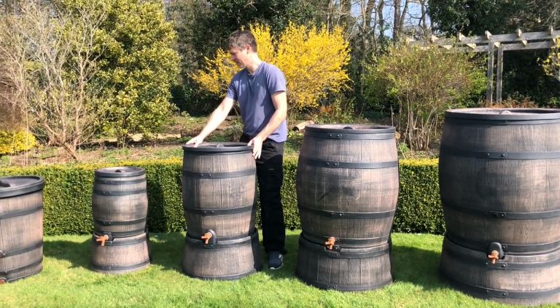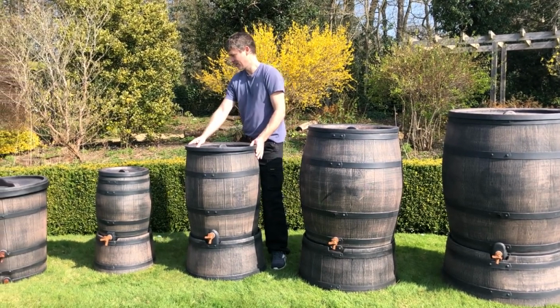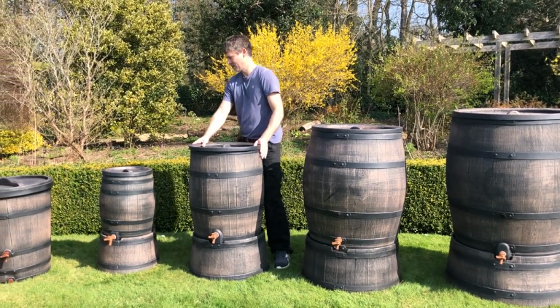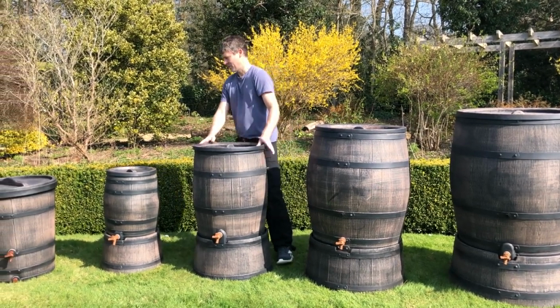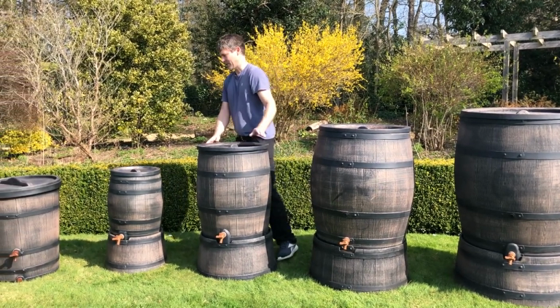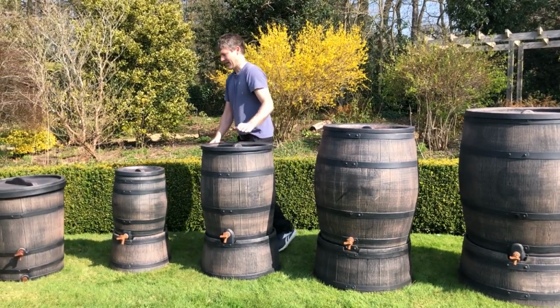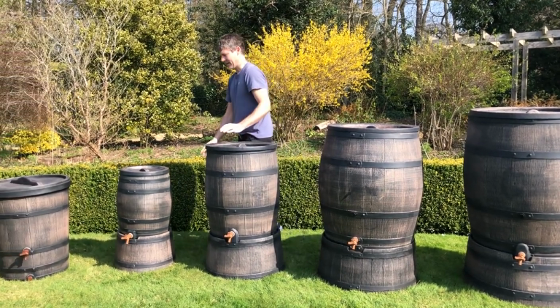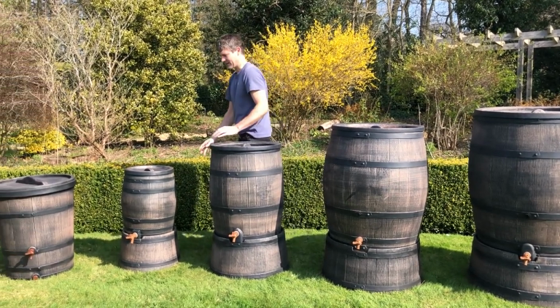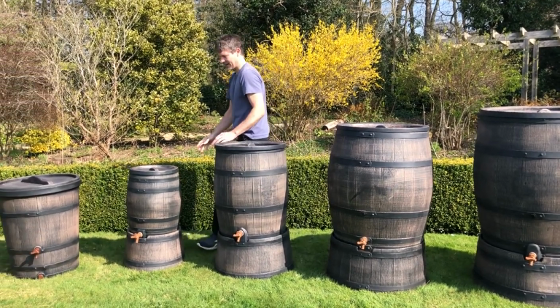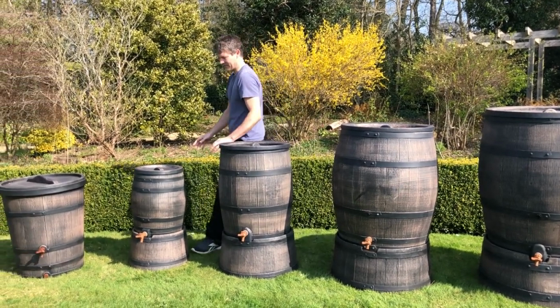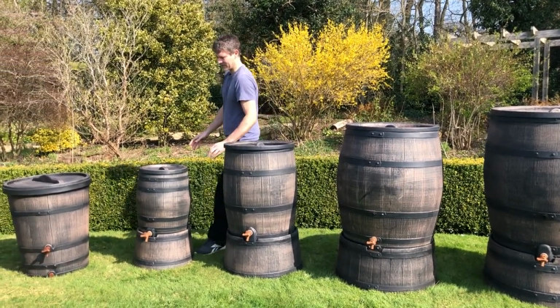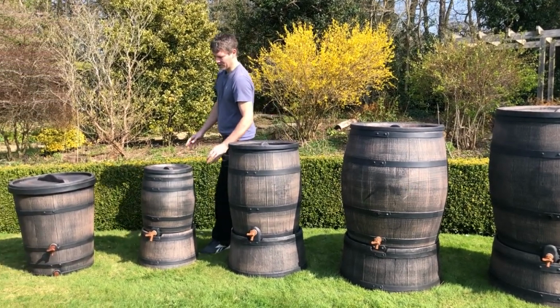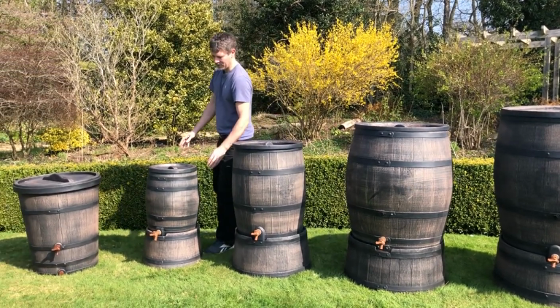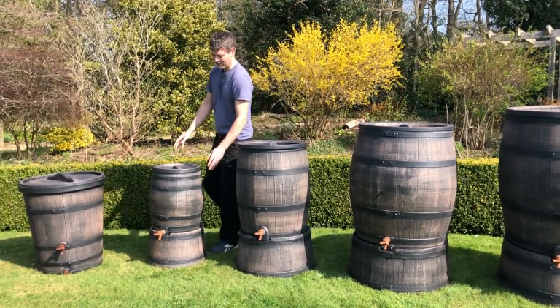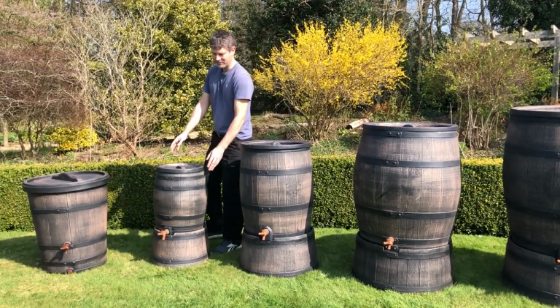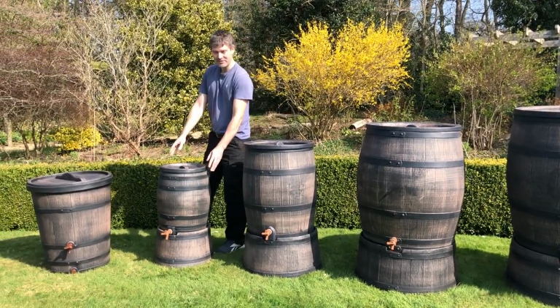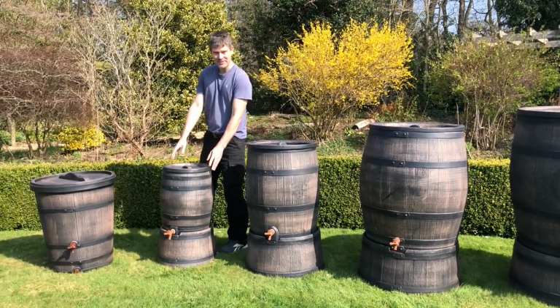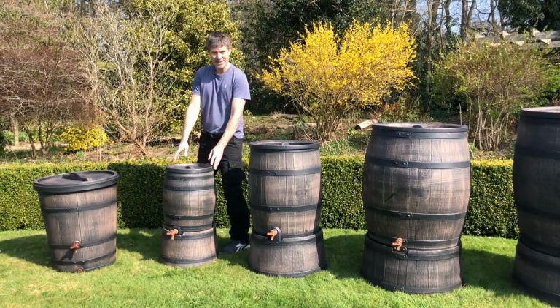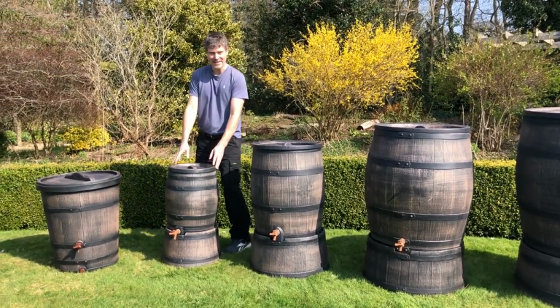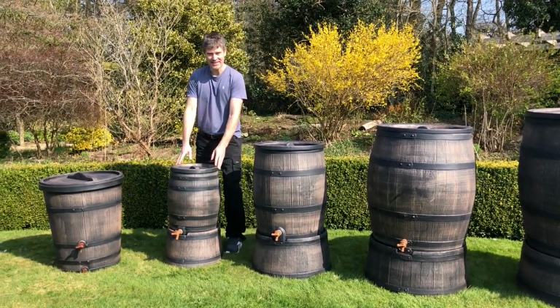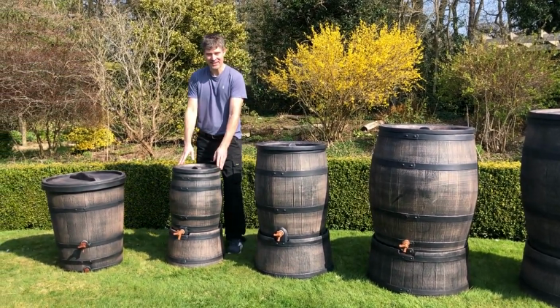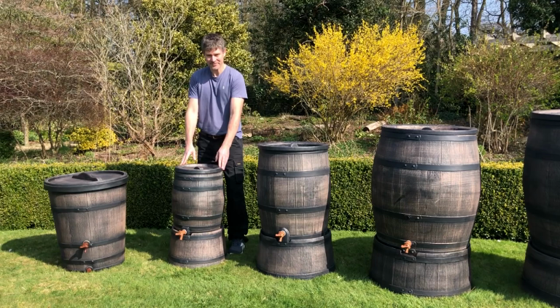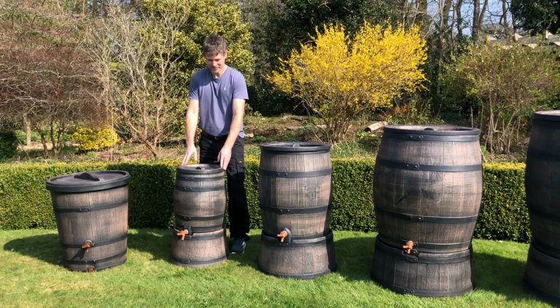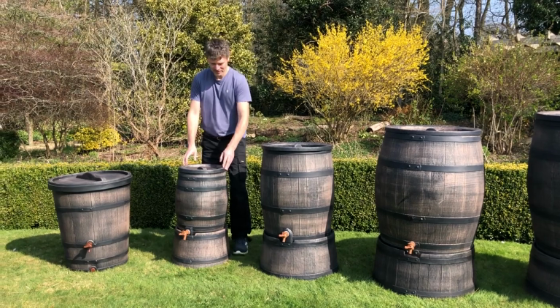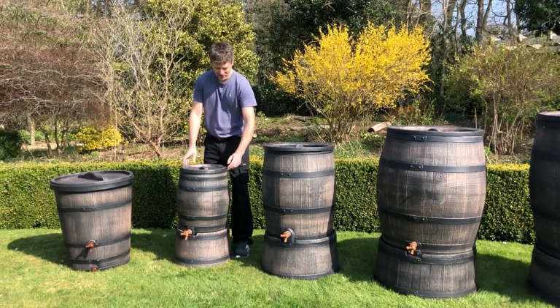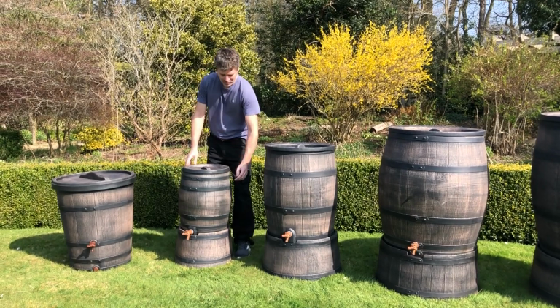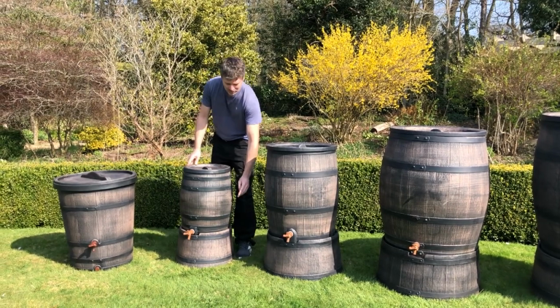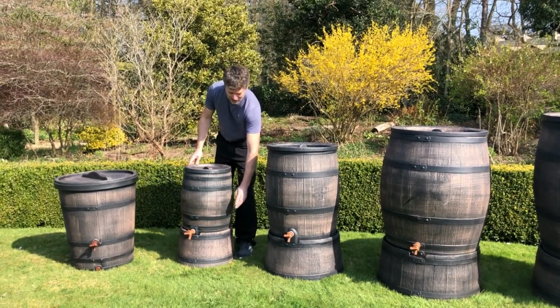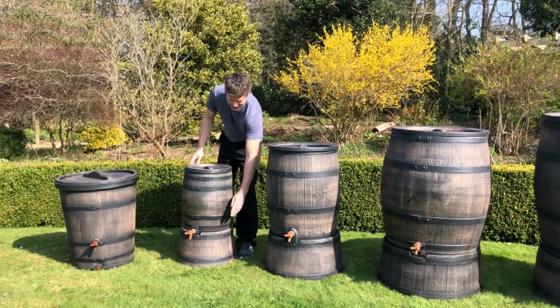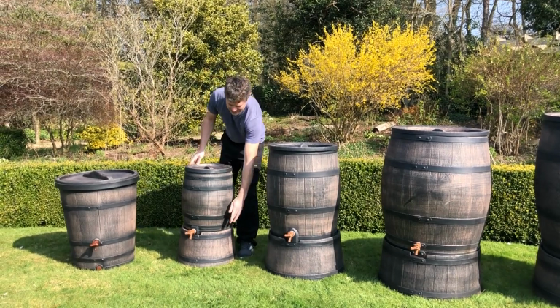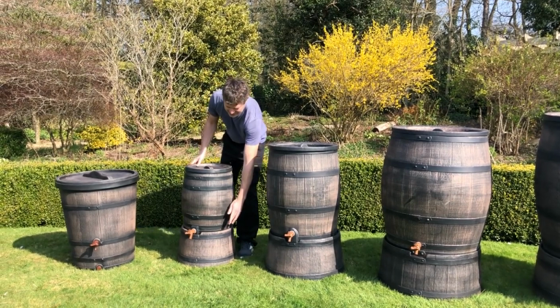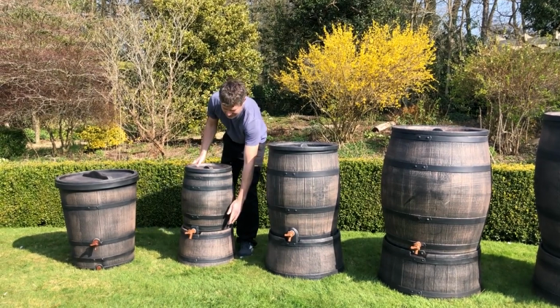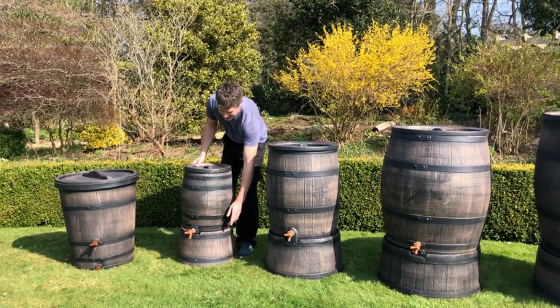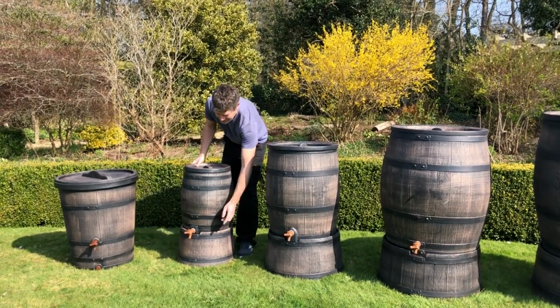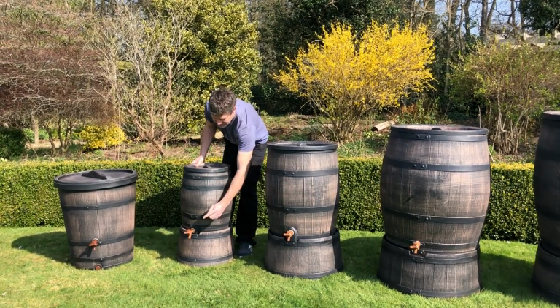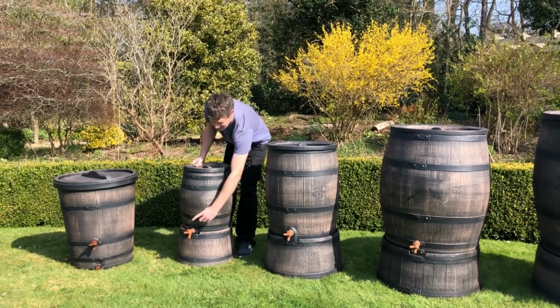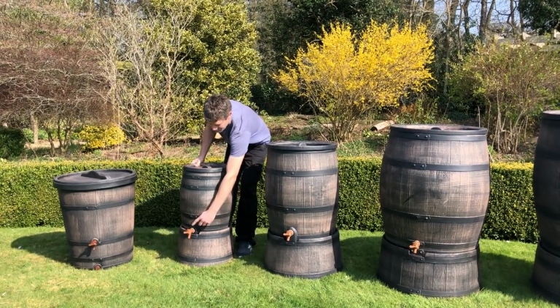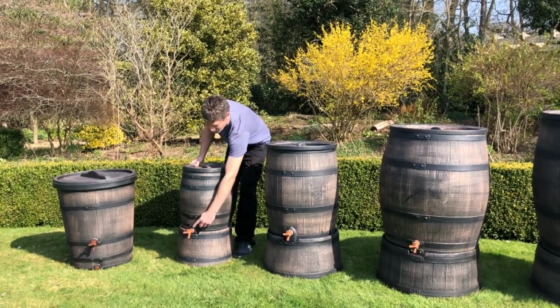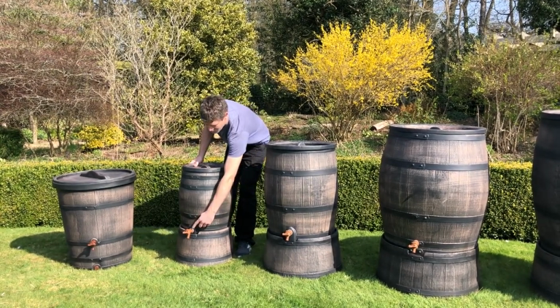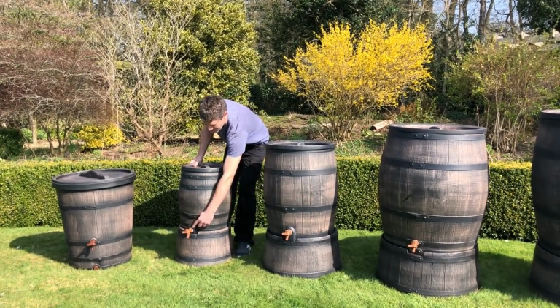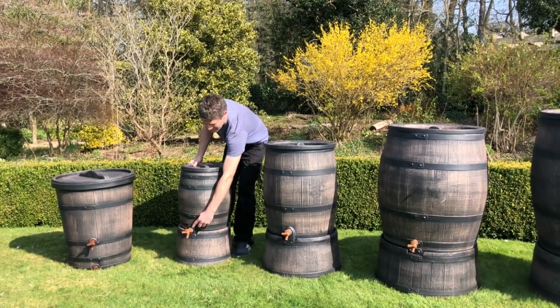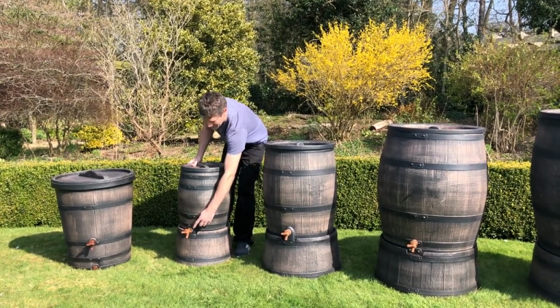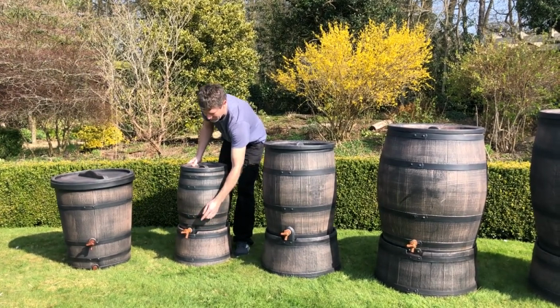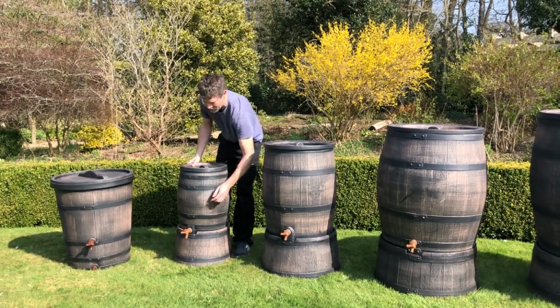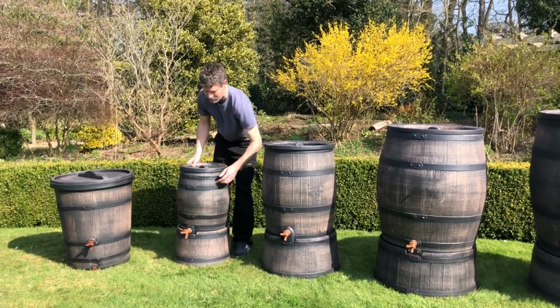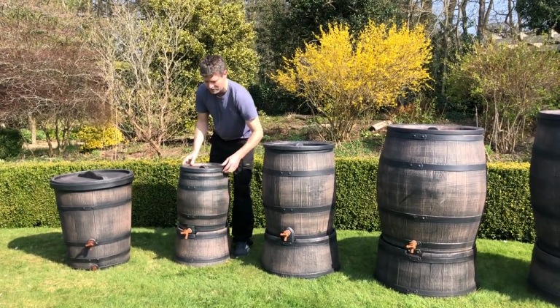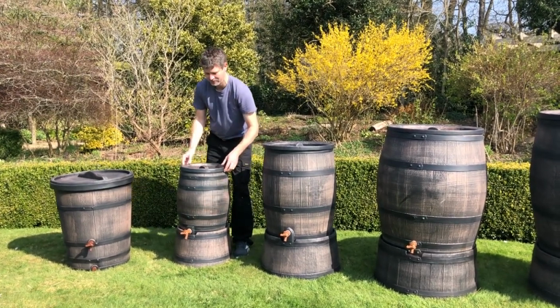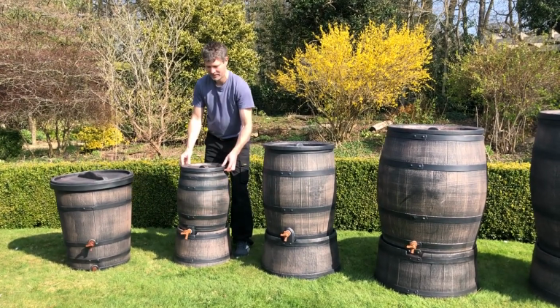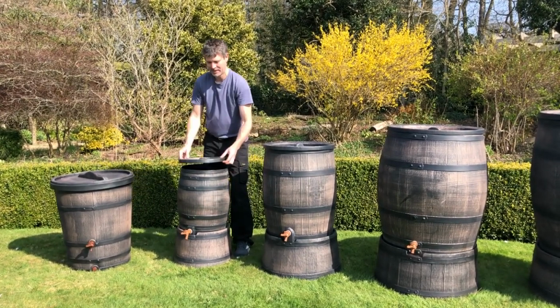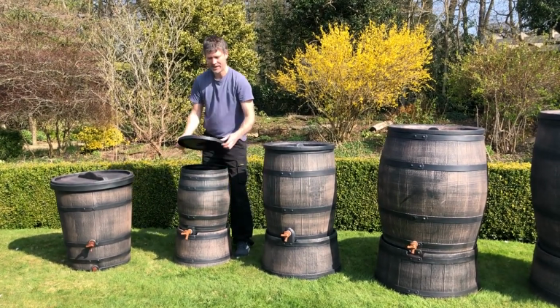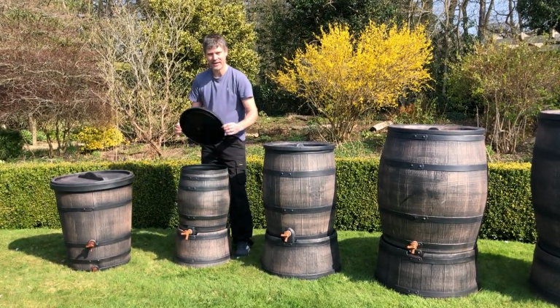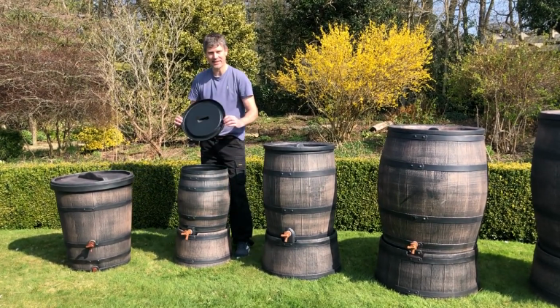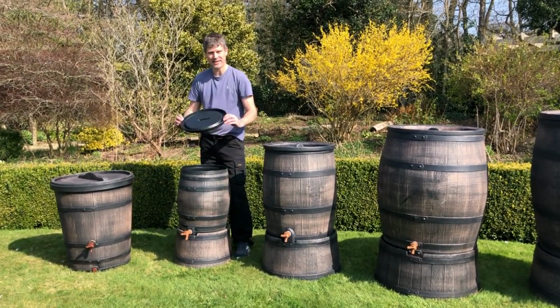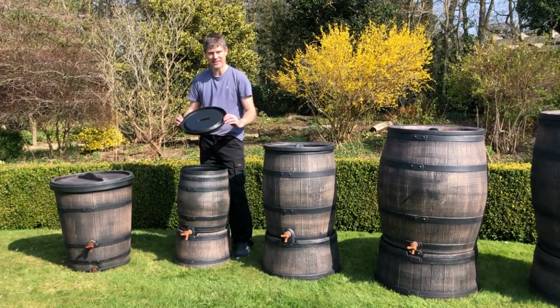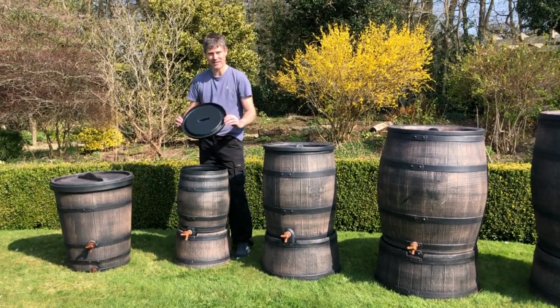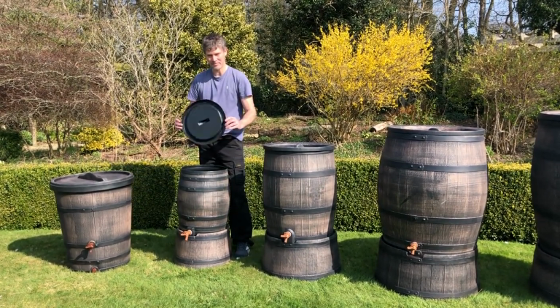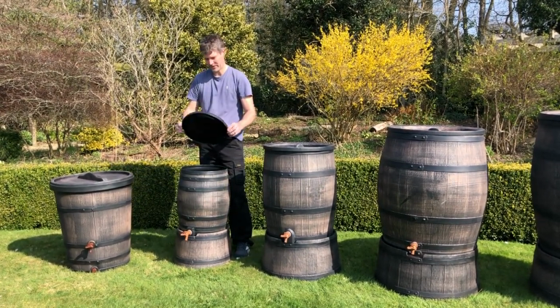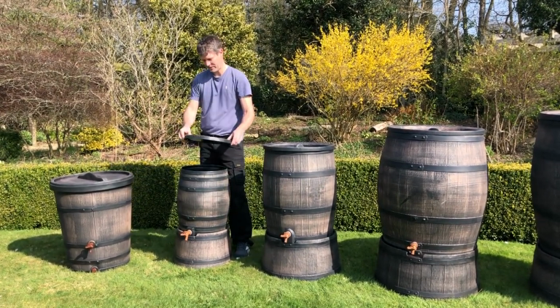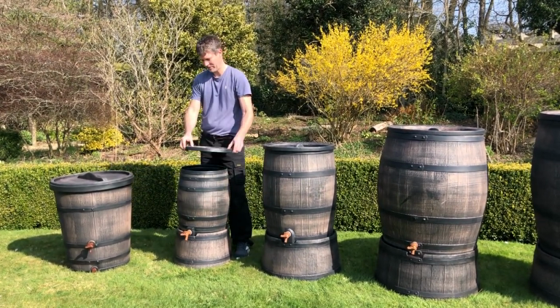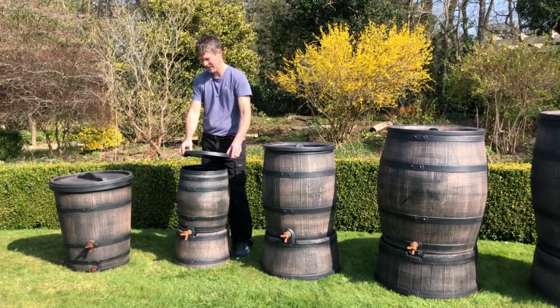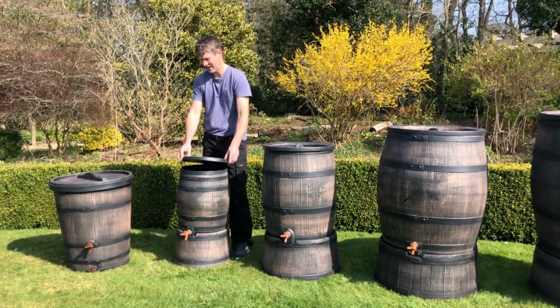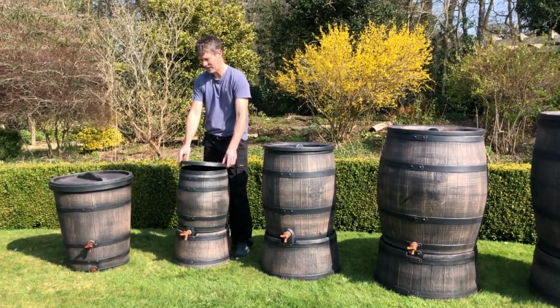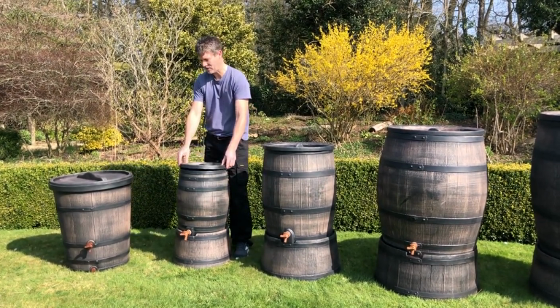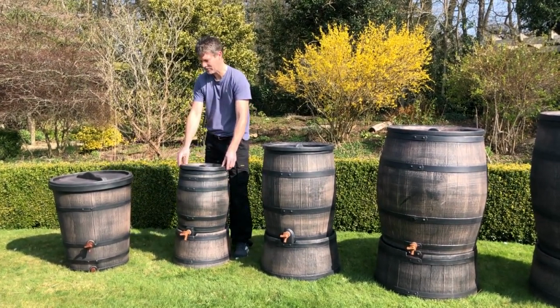We then go down to the 50 litre, which has a stand, one tap hole, and the lid comes completely off.